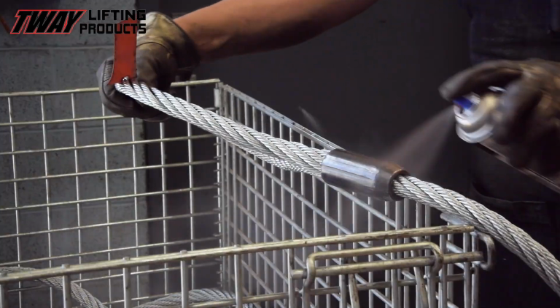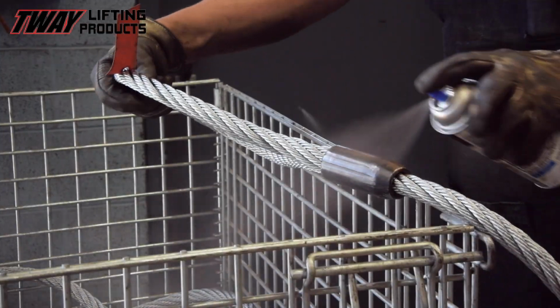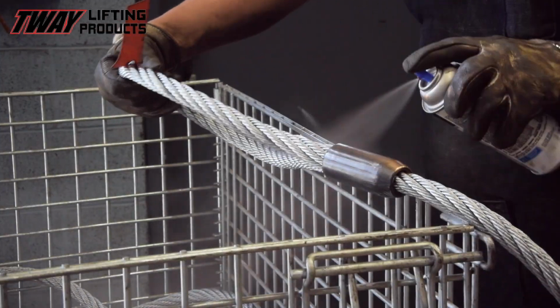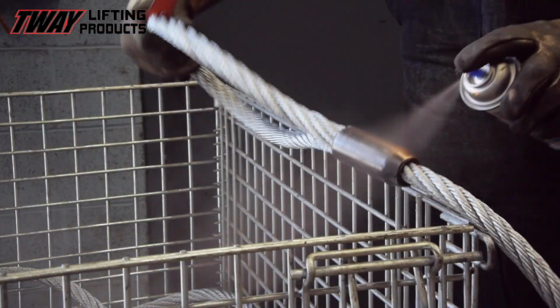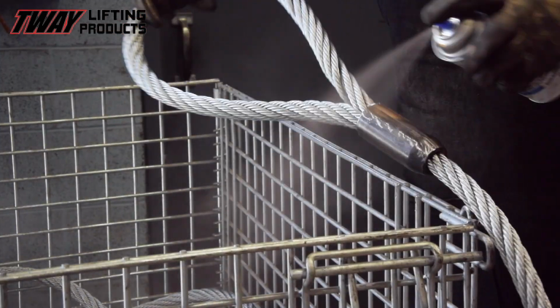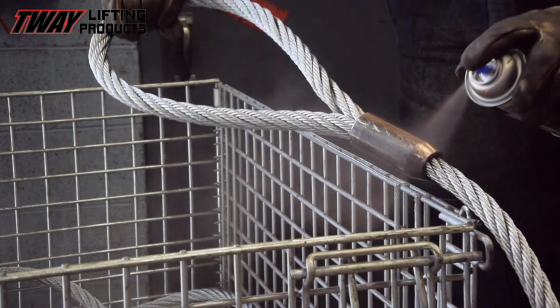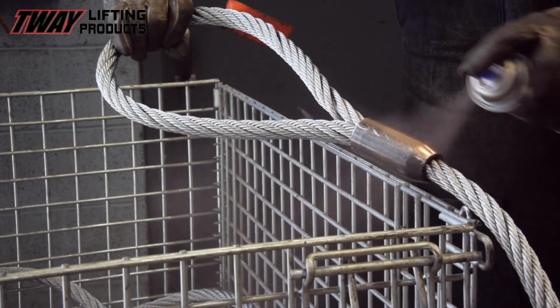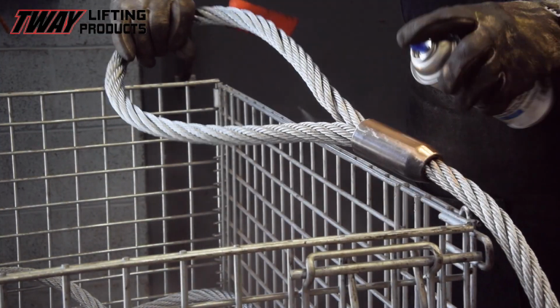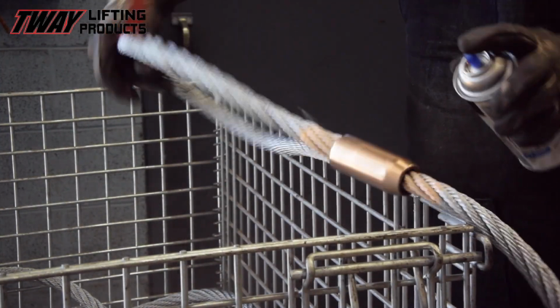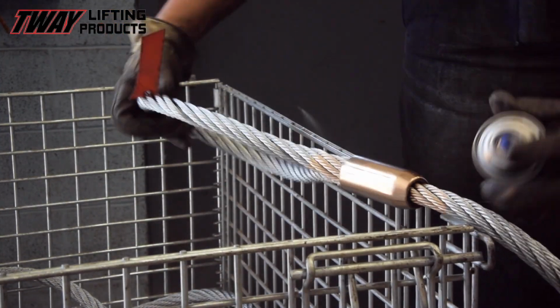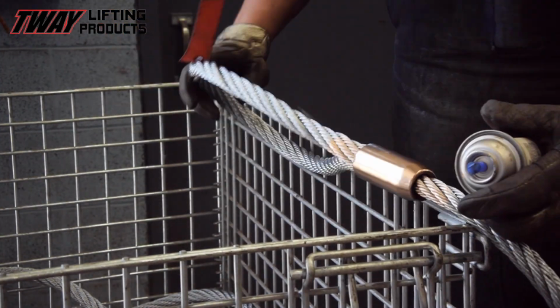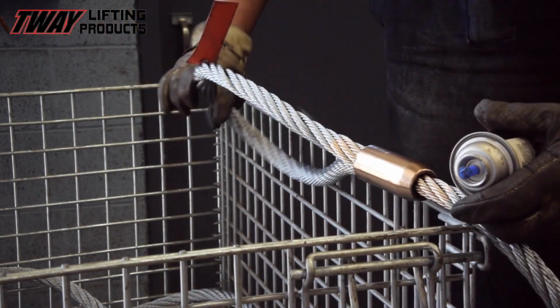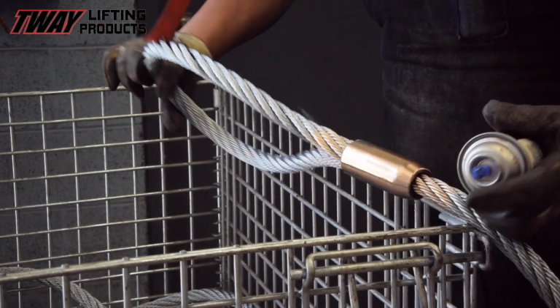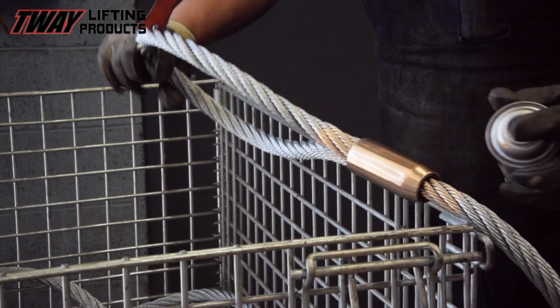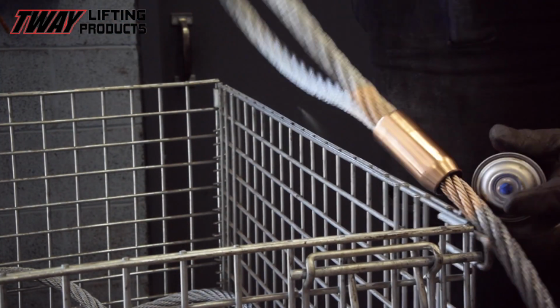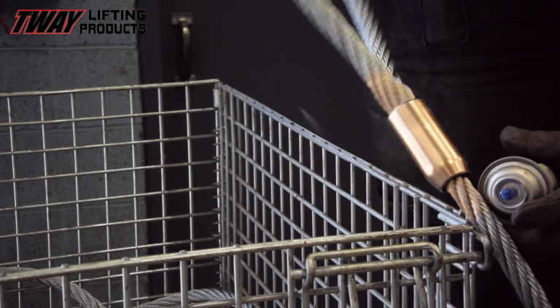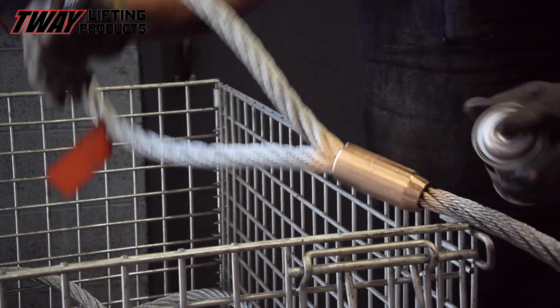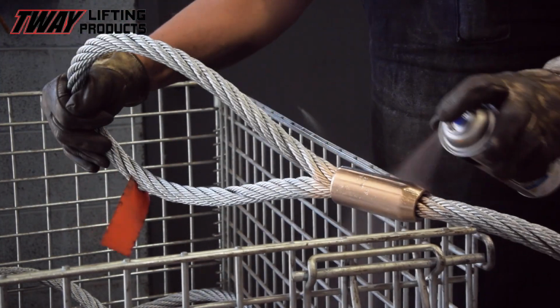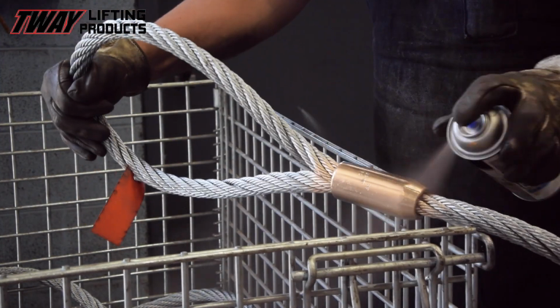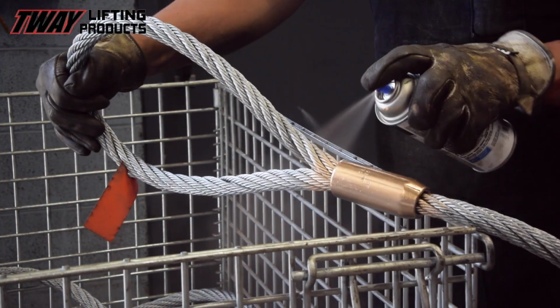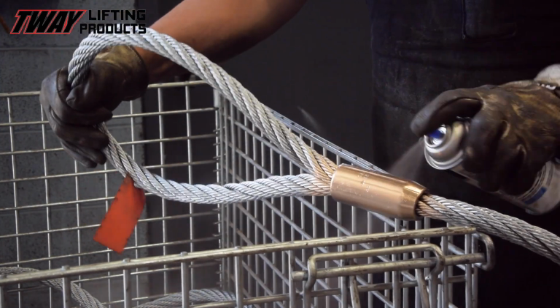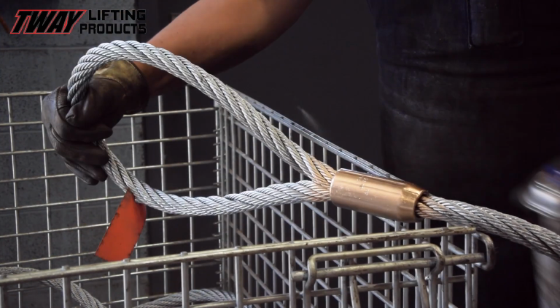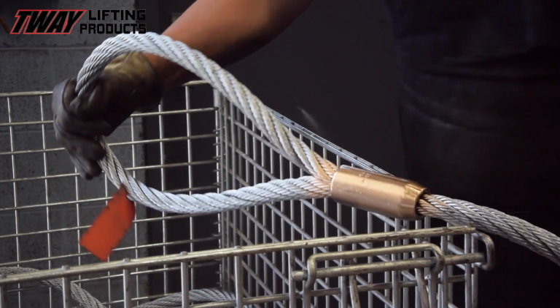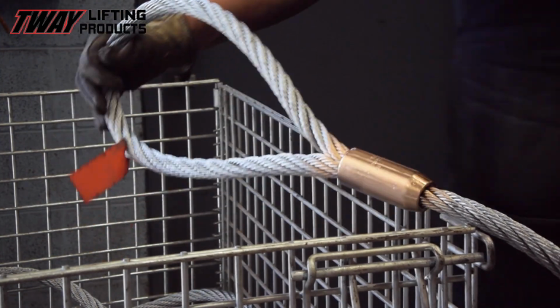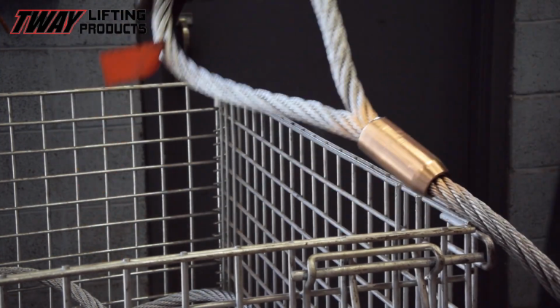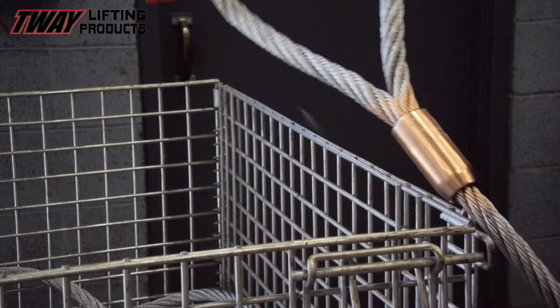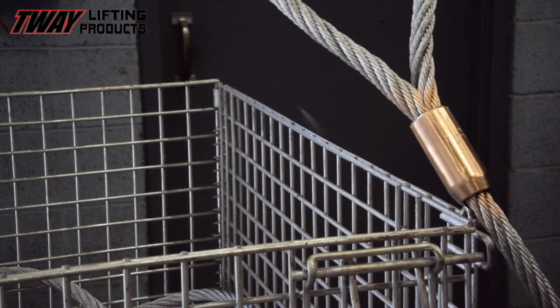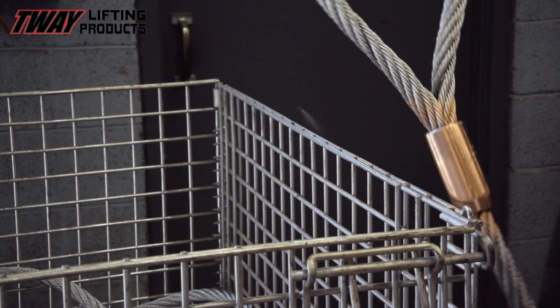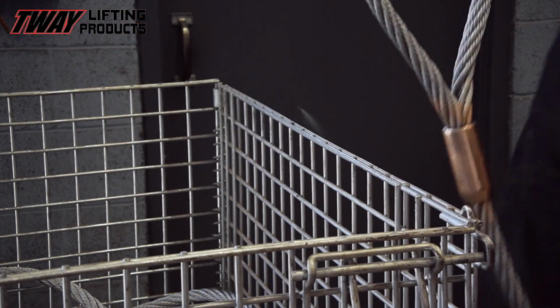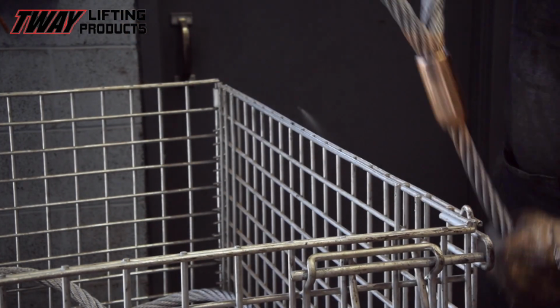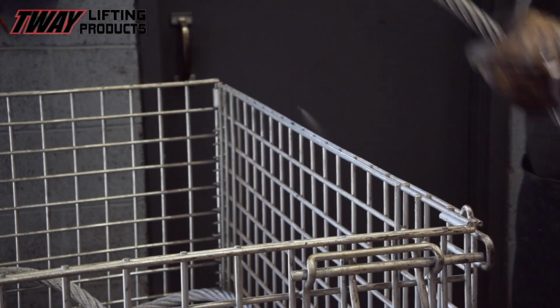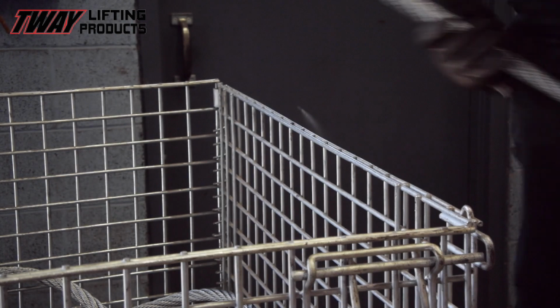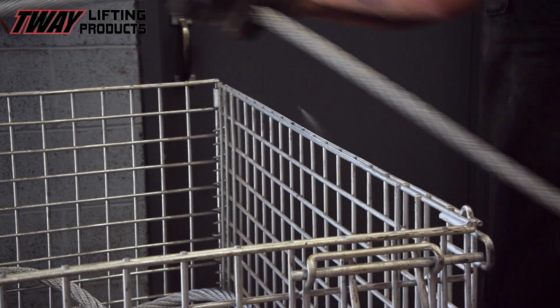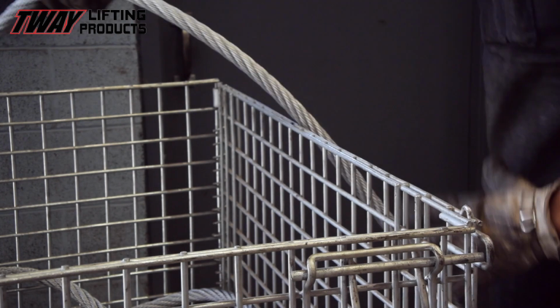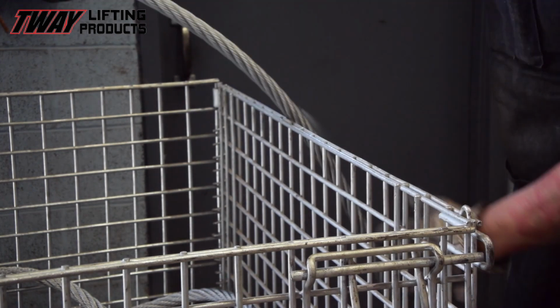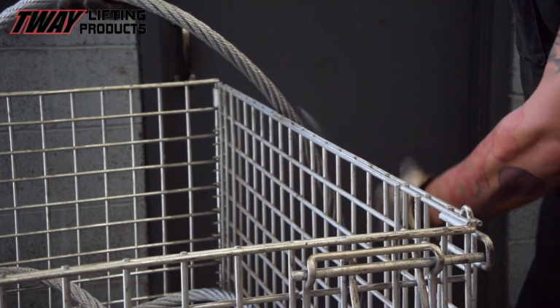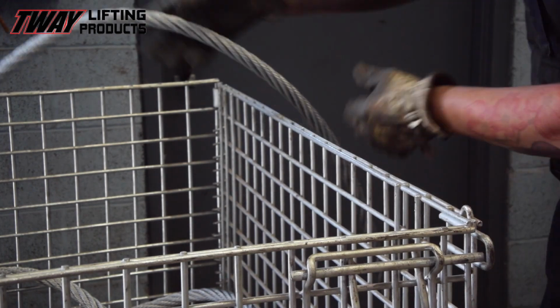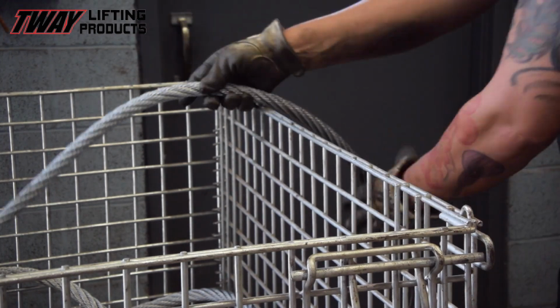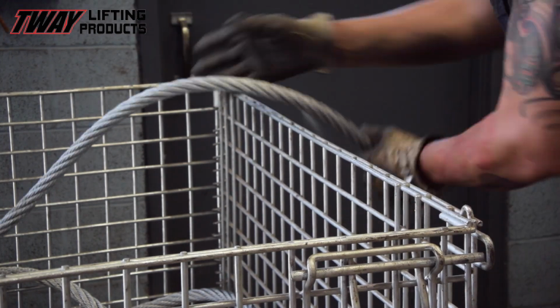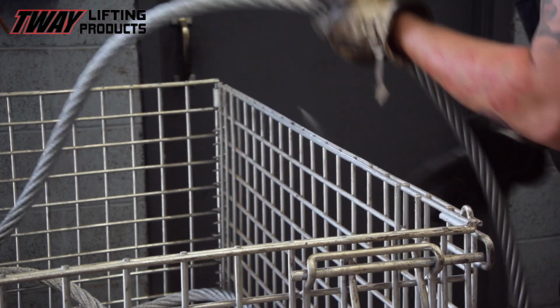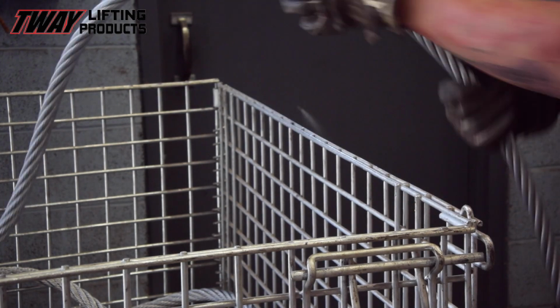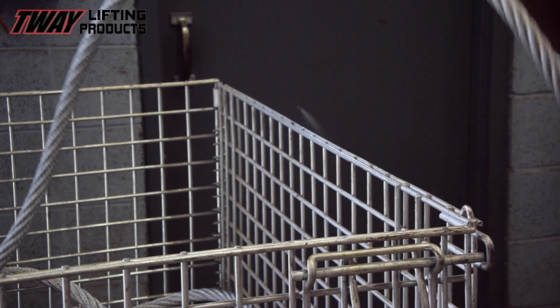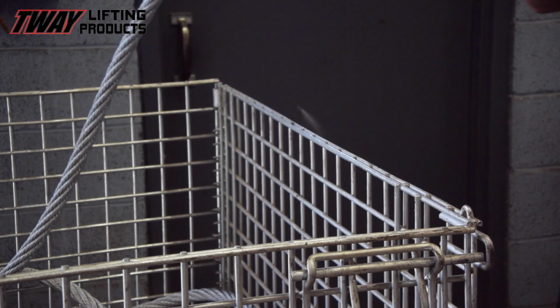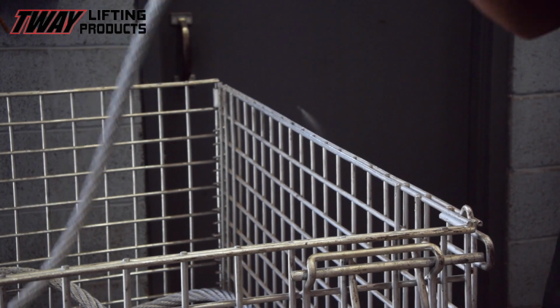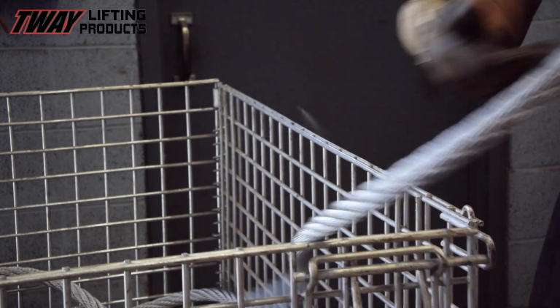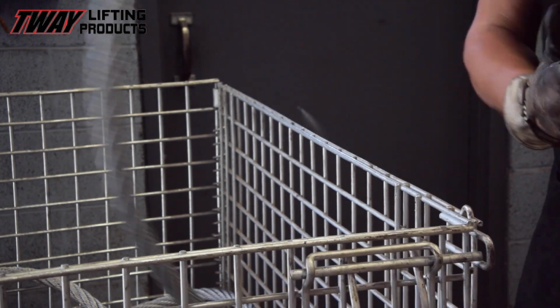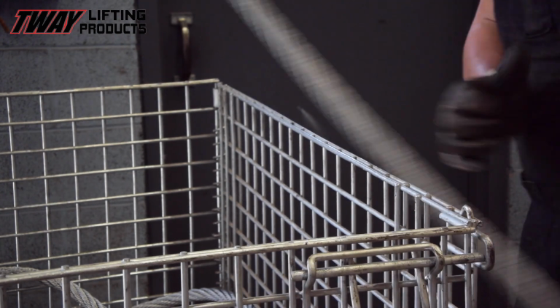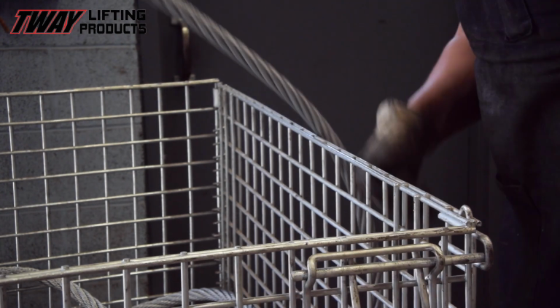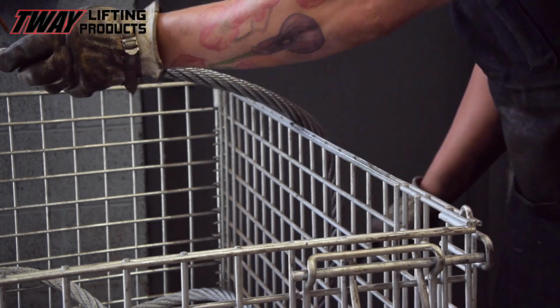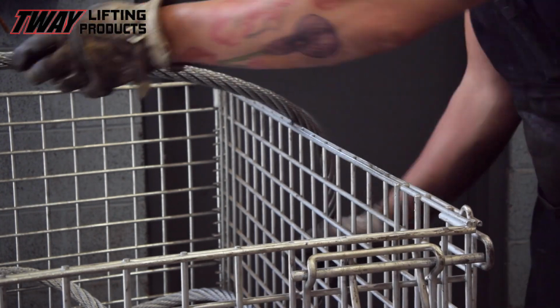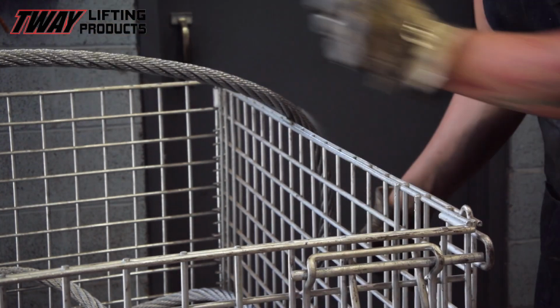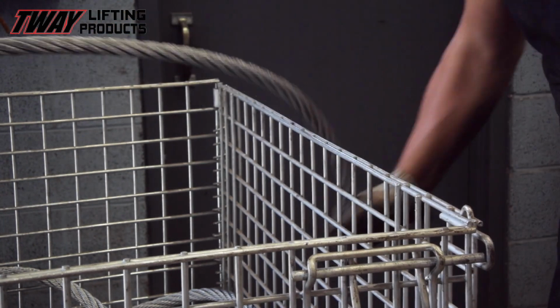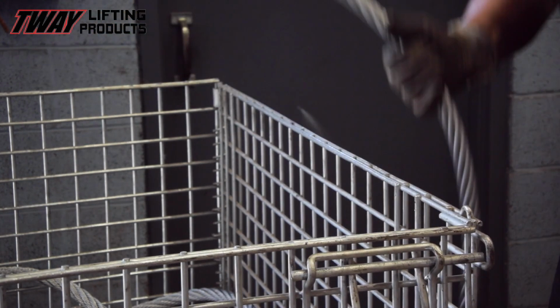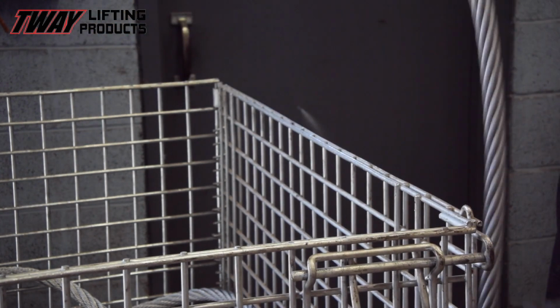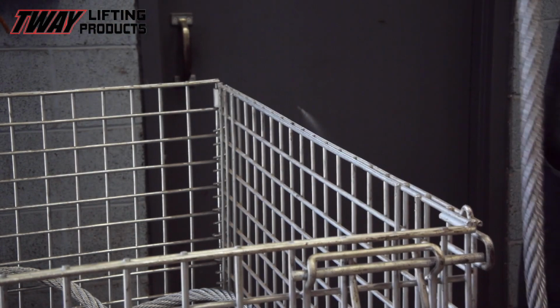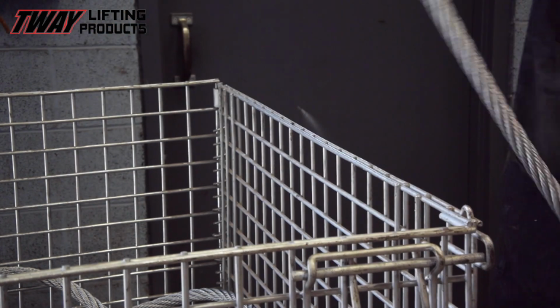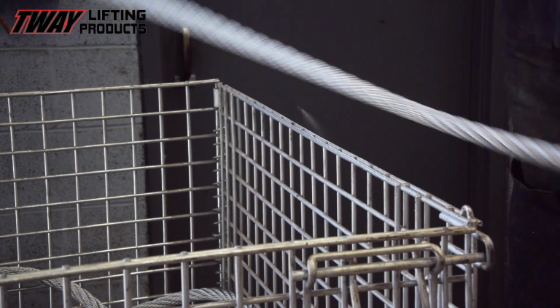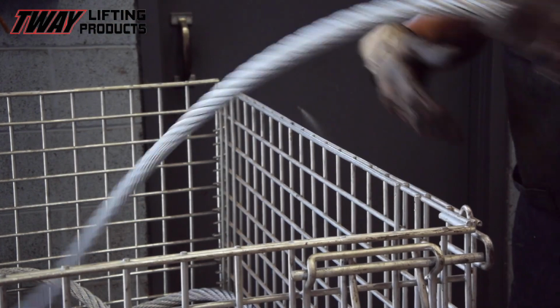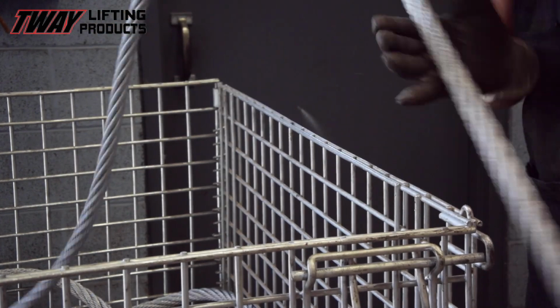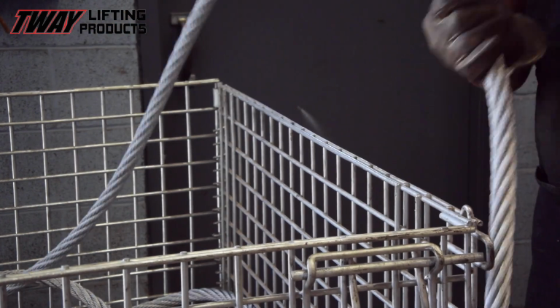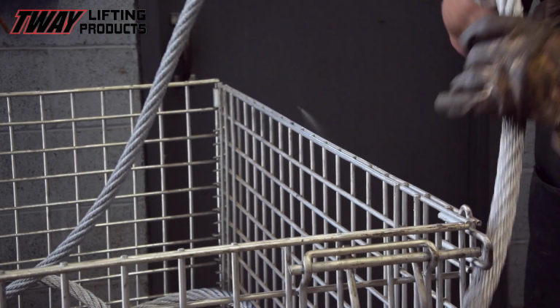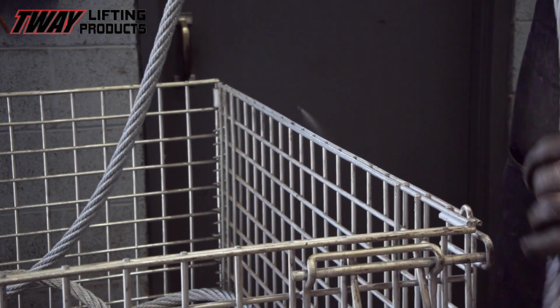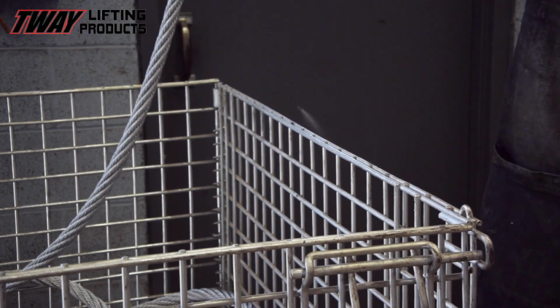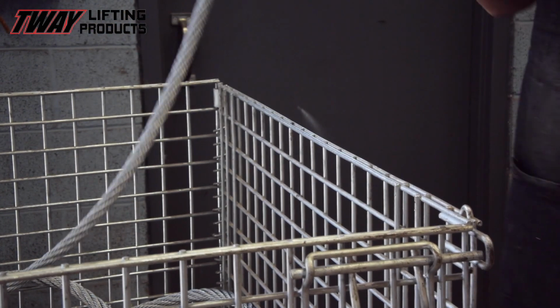With every product we manufacture, the last thing we do is put our gold mark on the piece as your assurance that it passed all of our quality checks.